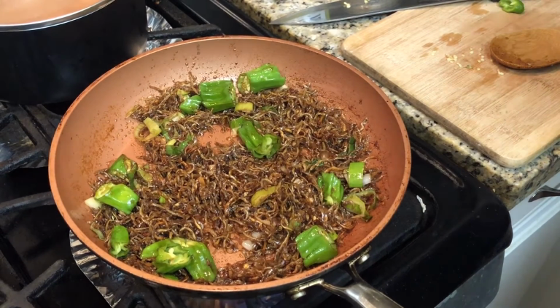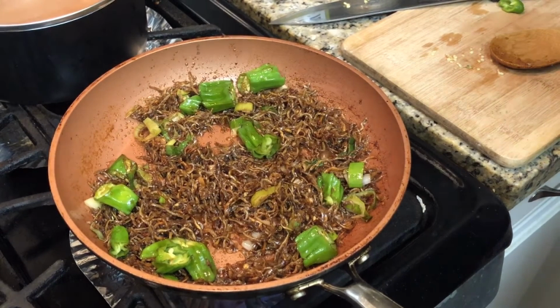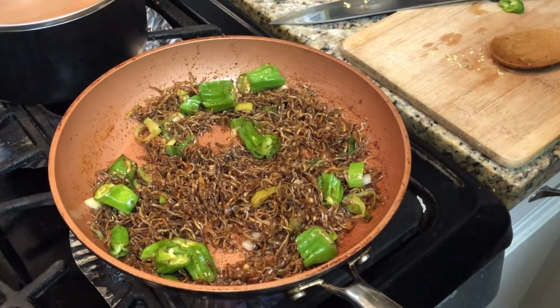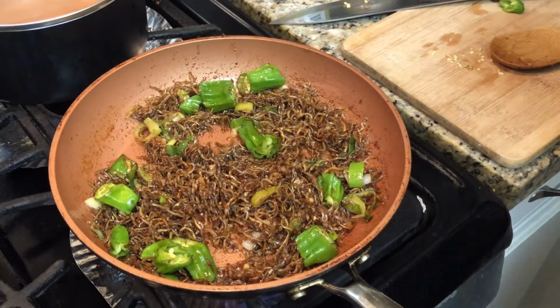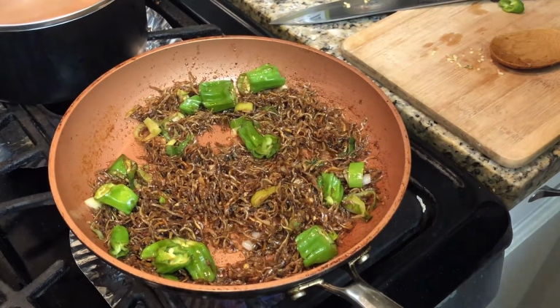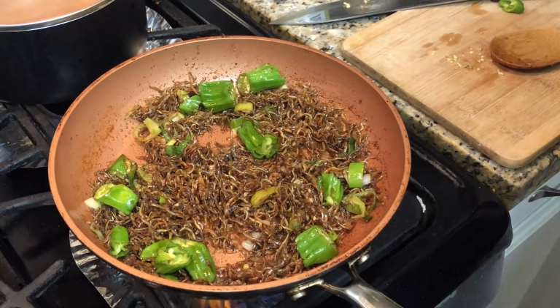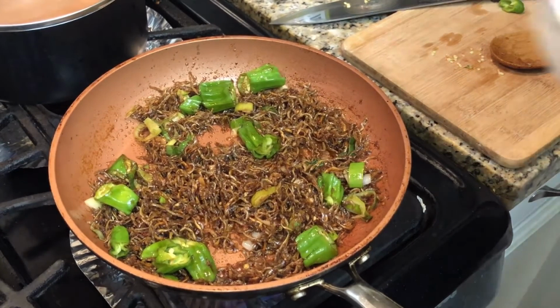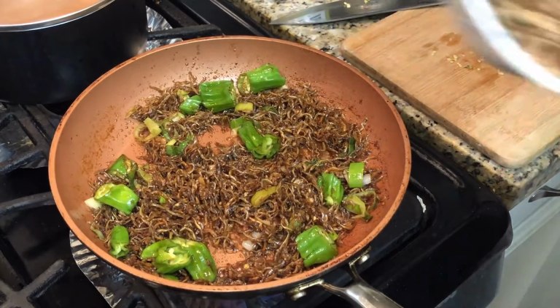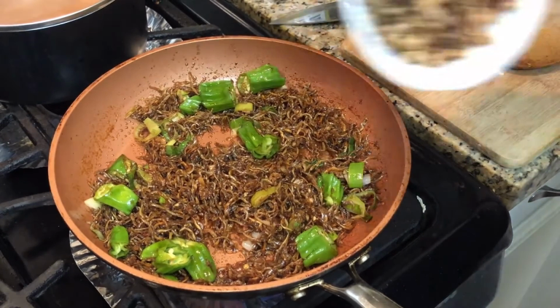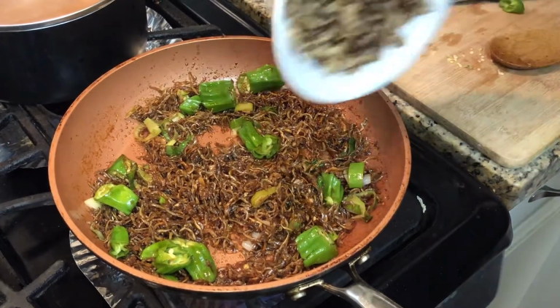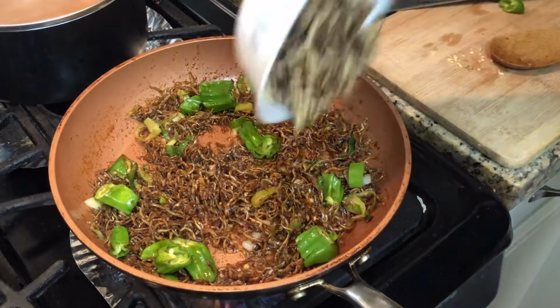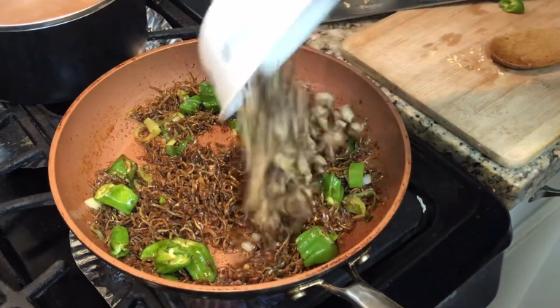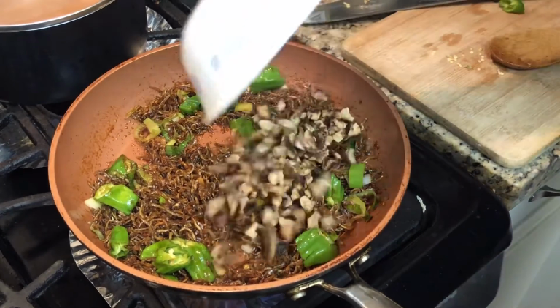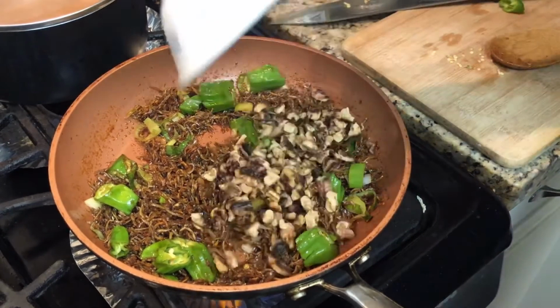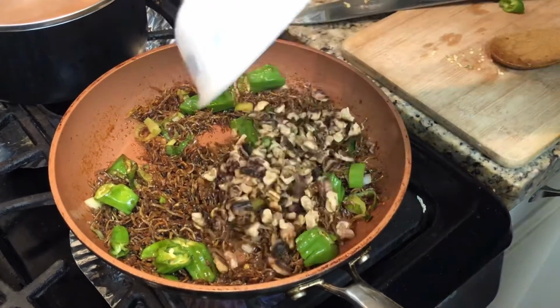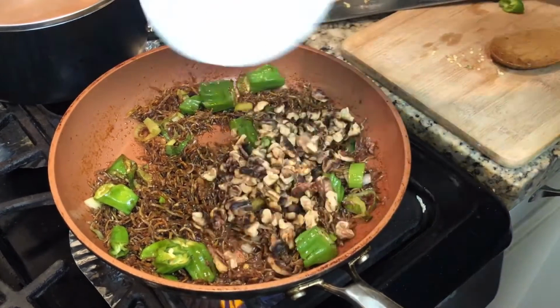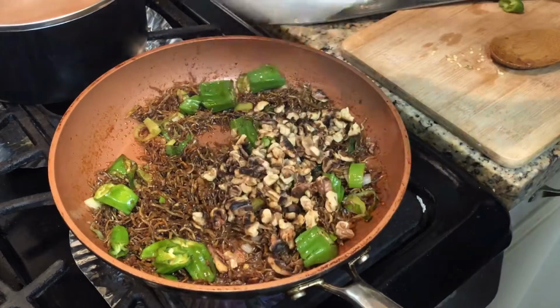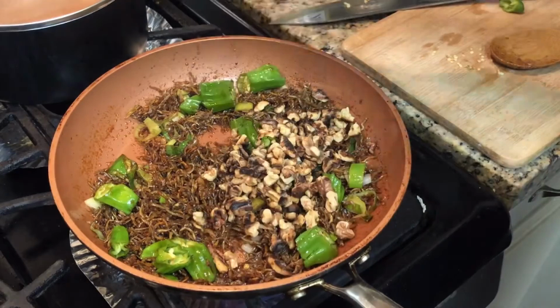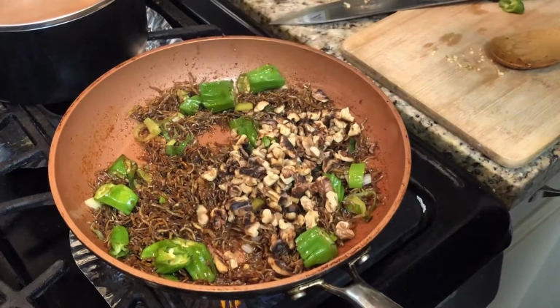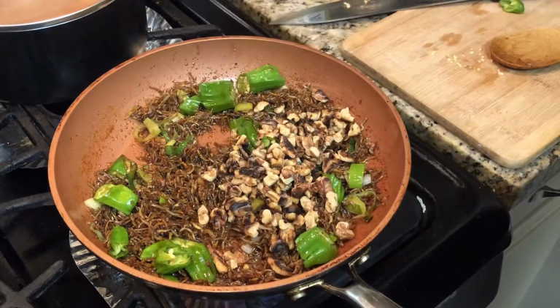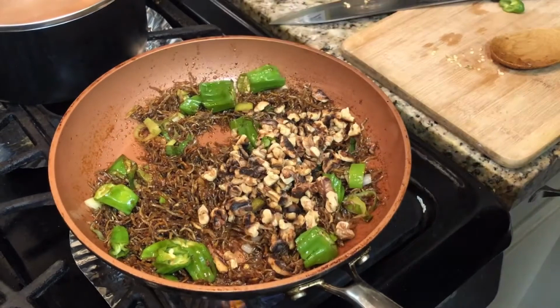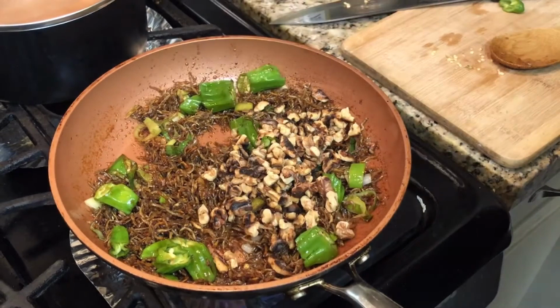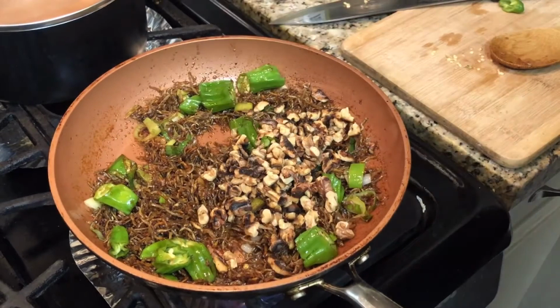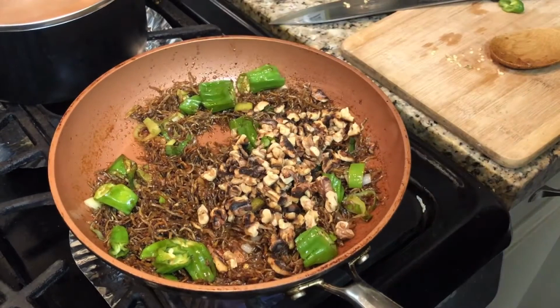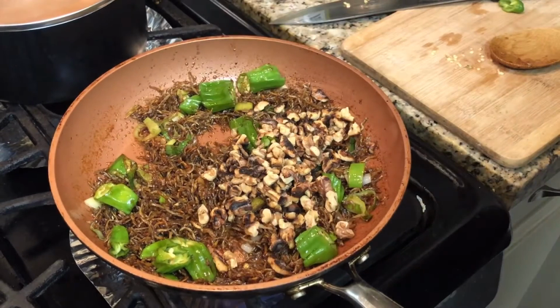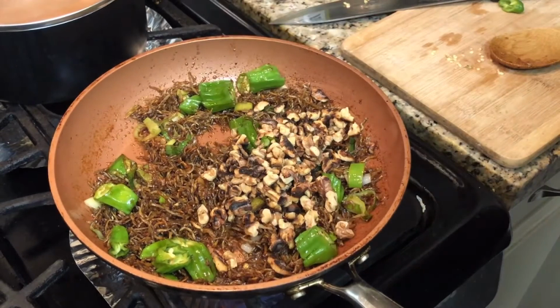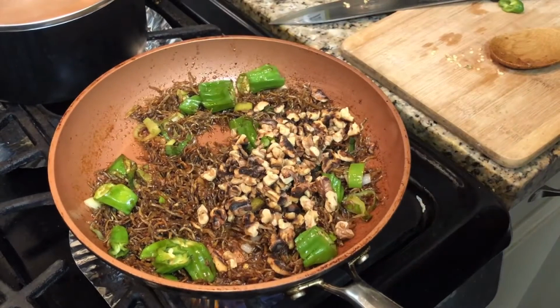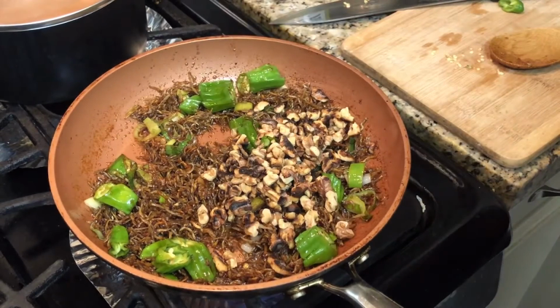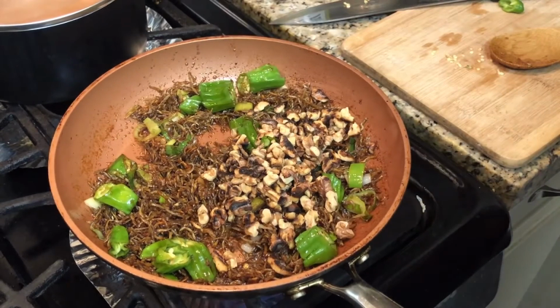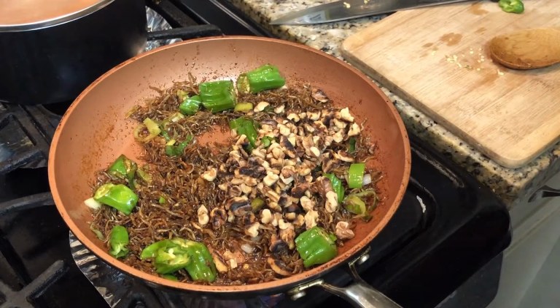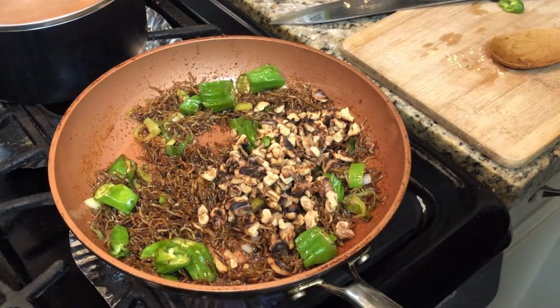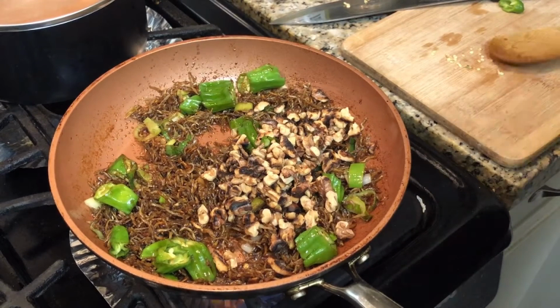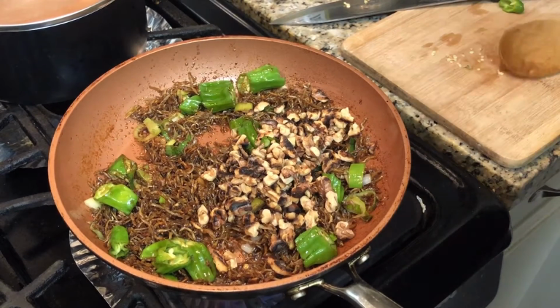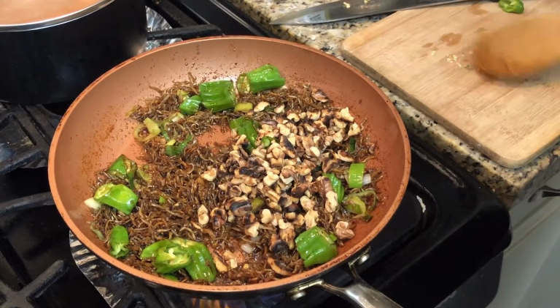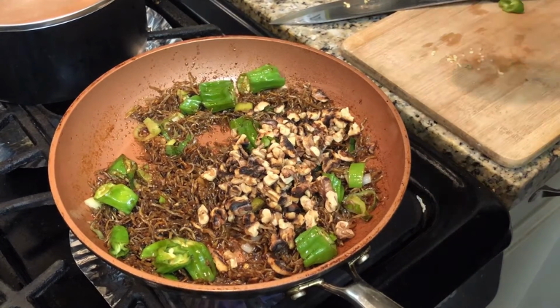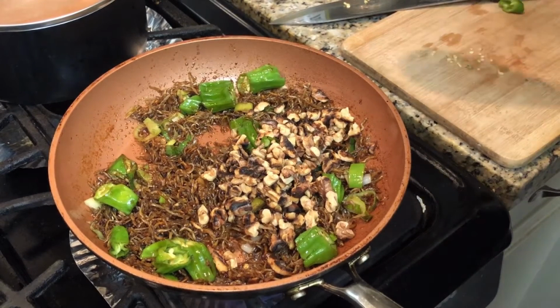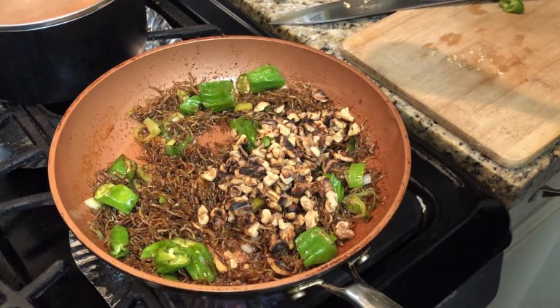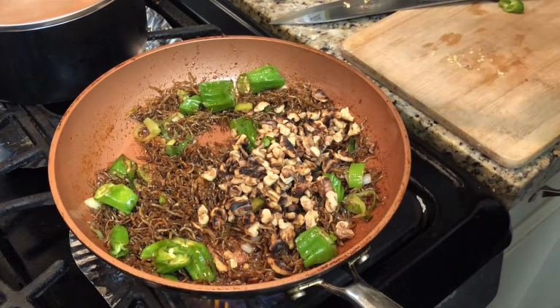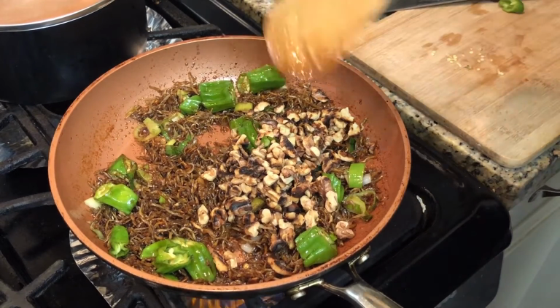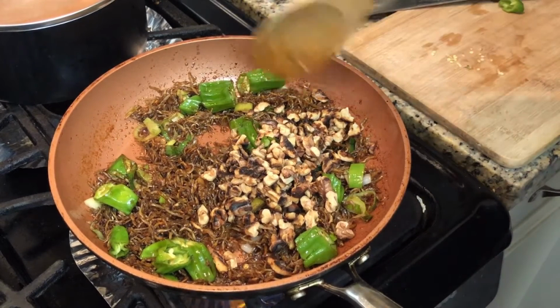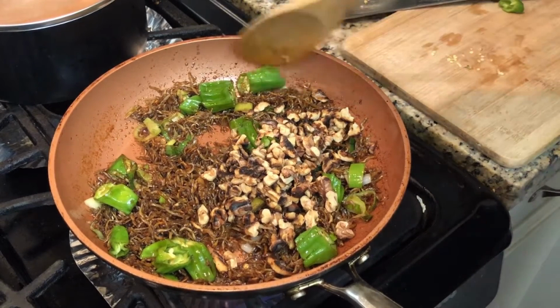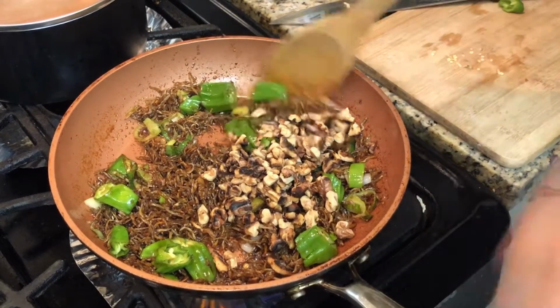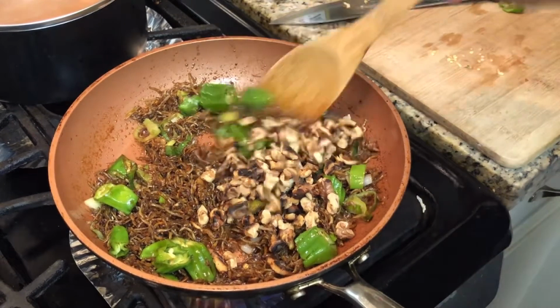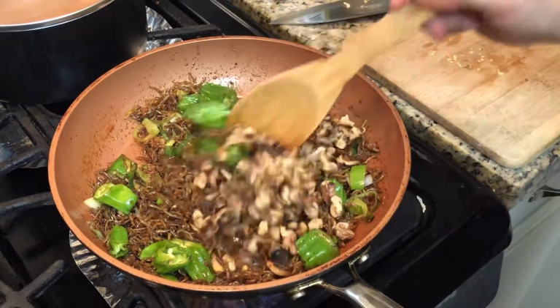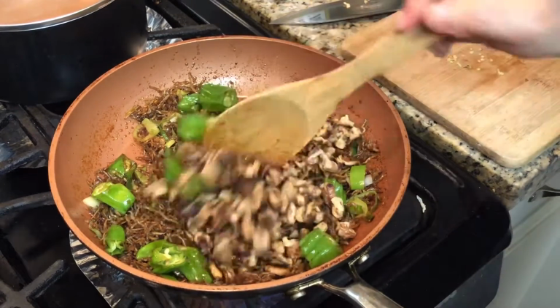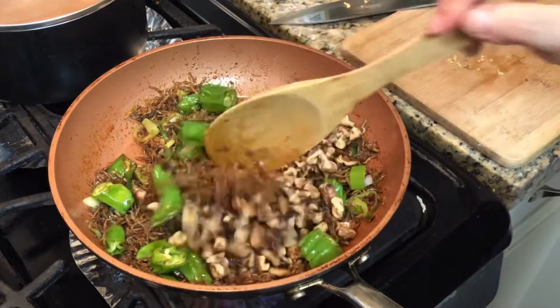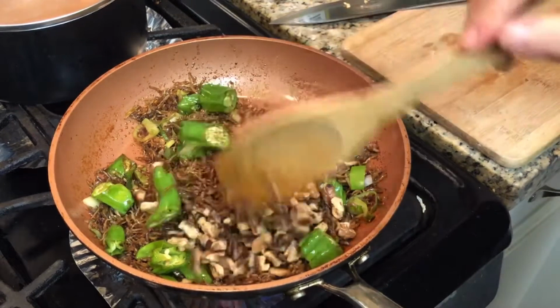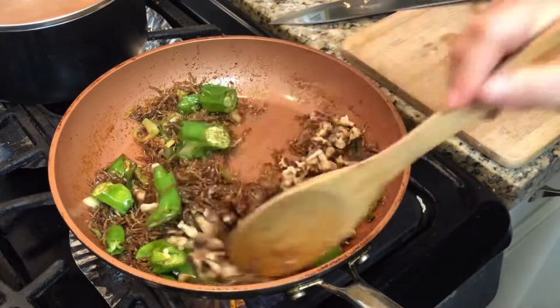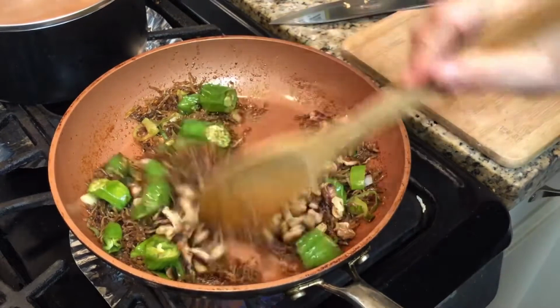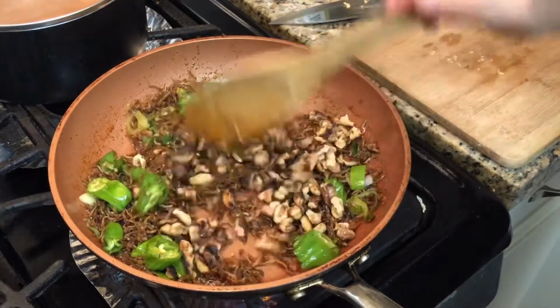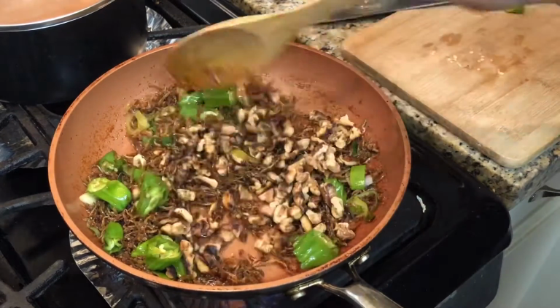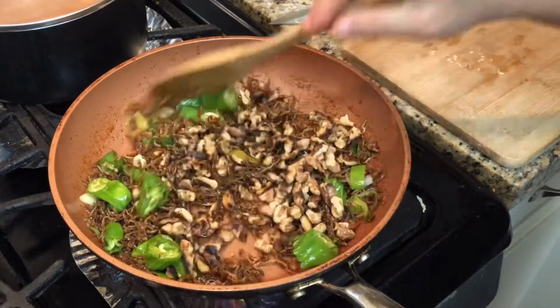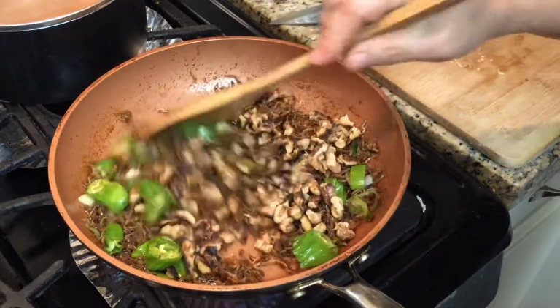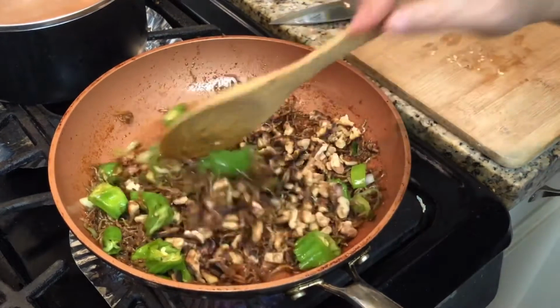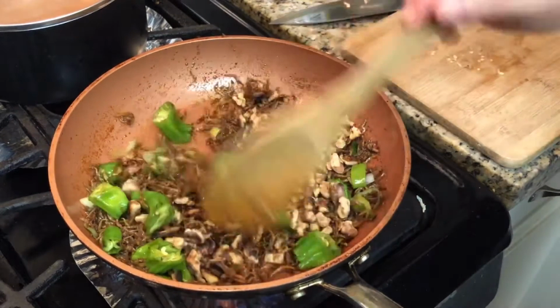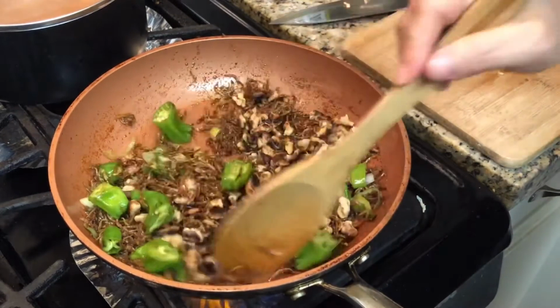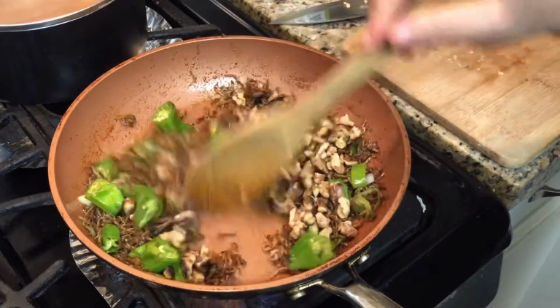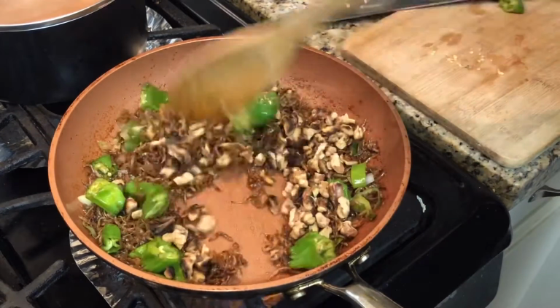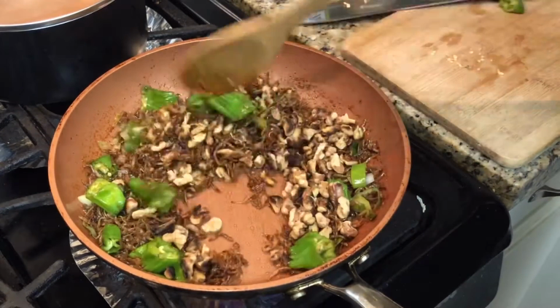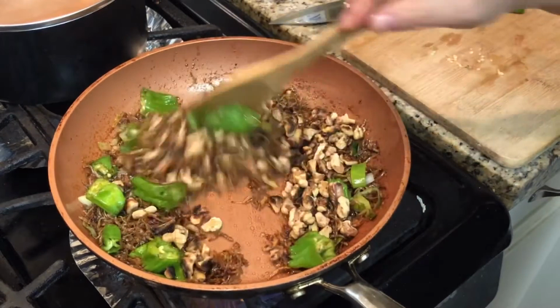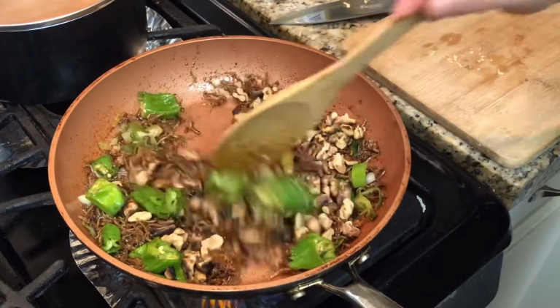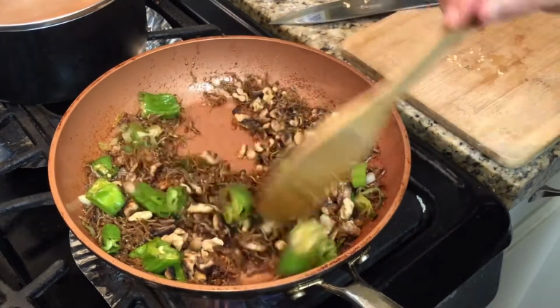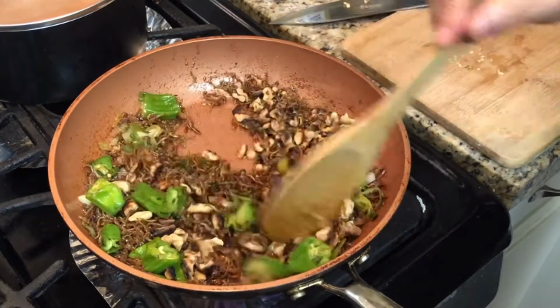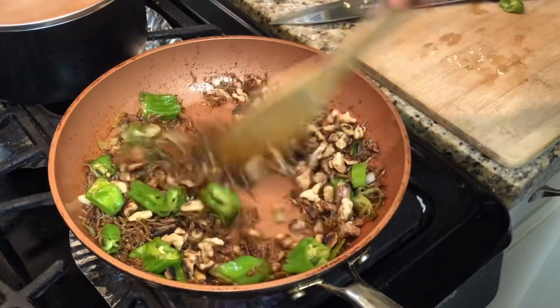Now I am adding the roasted walnuts. Mix them well together.